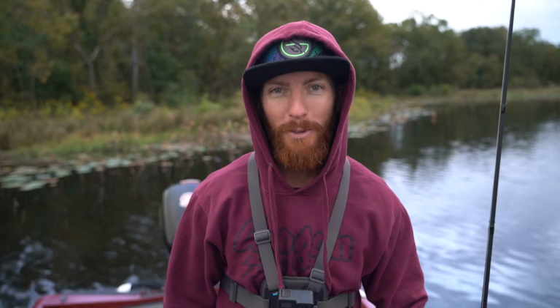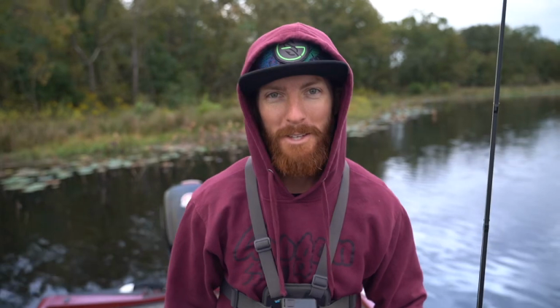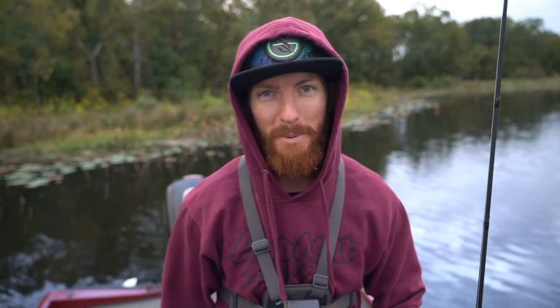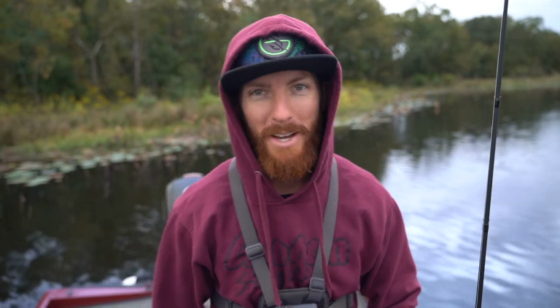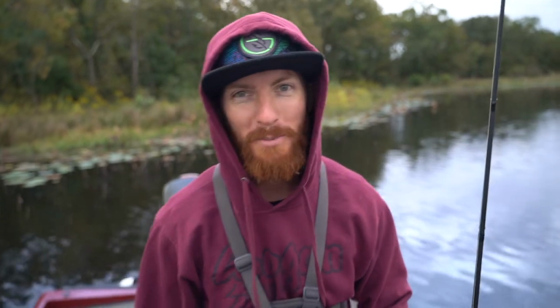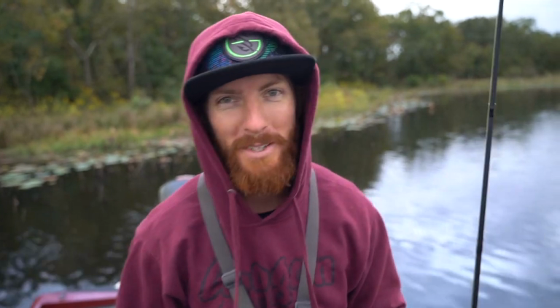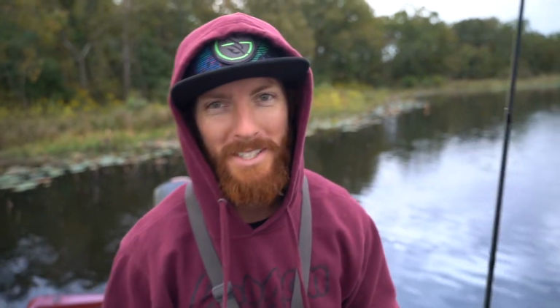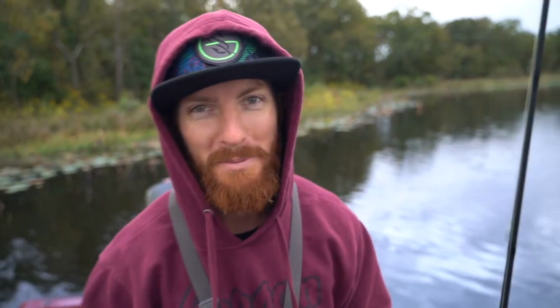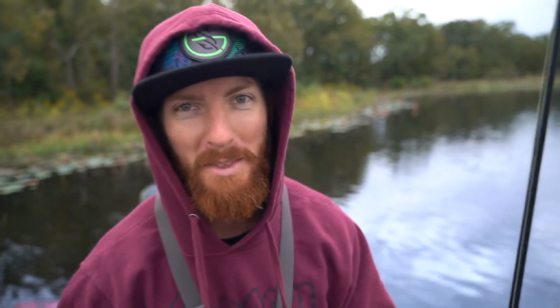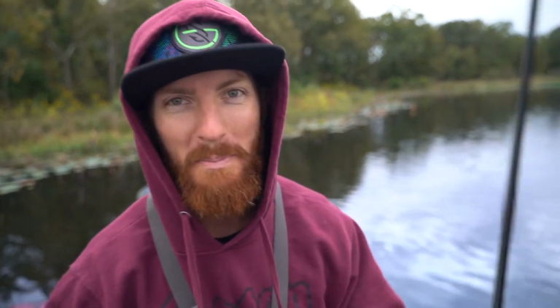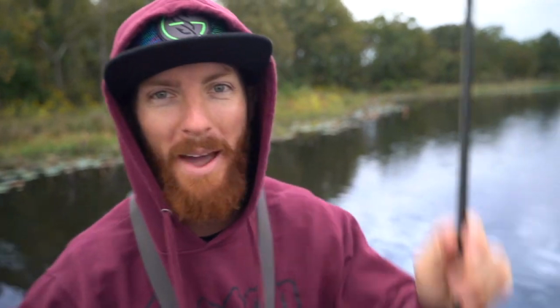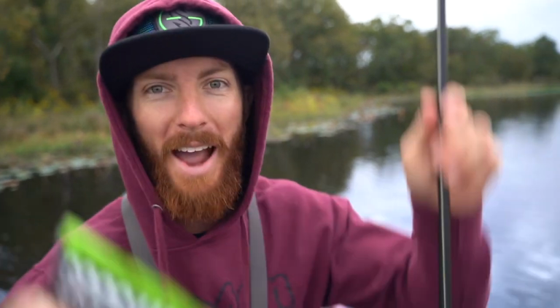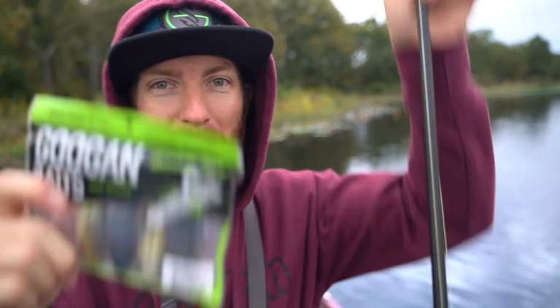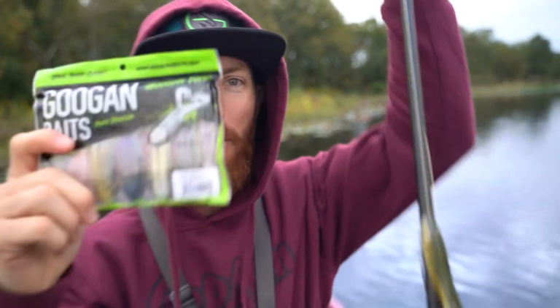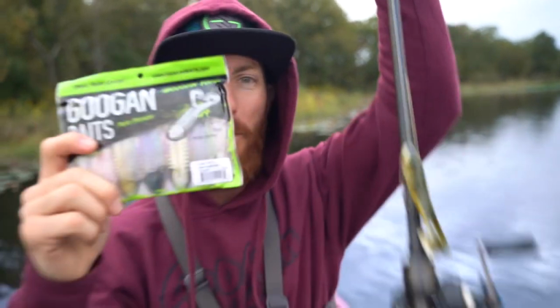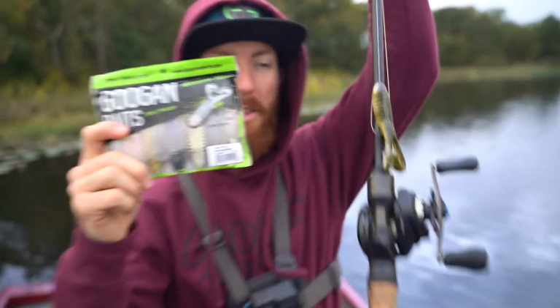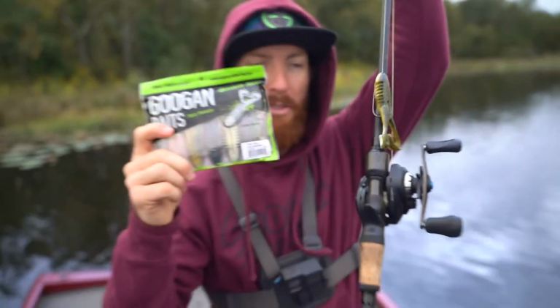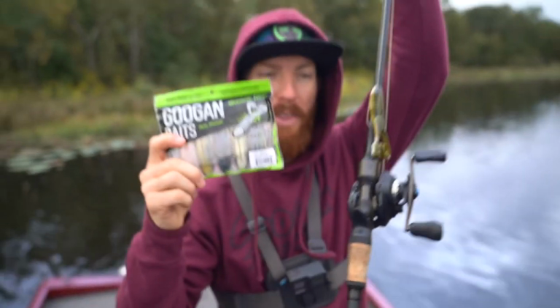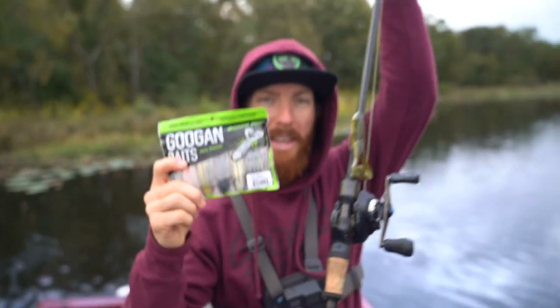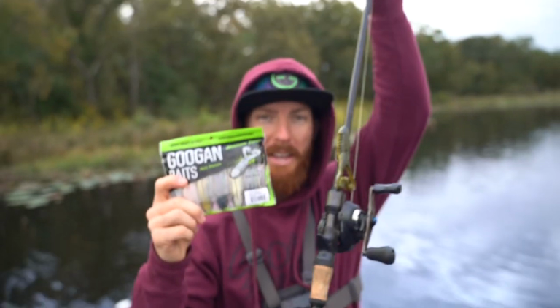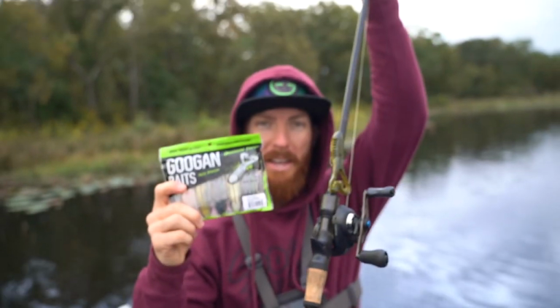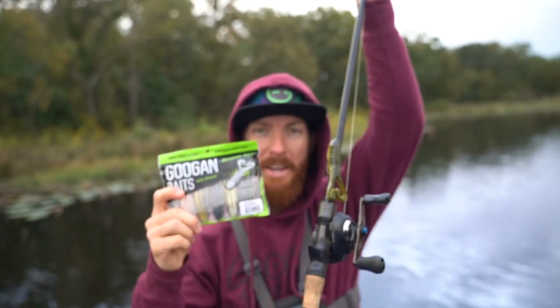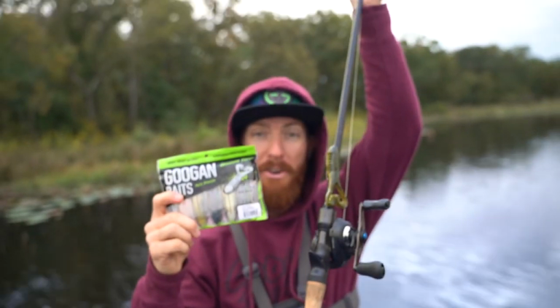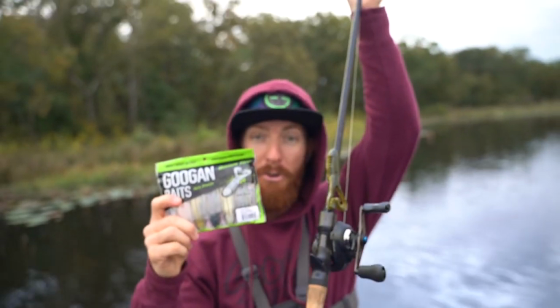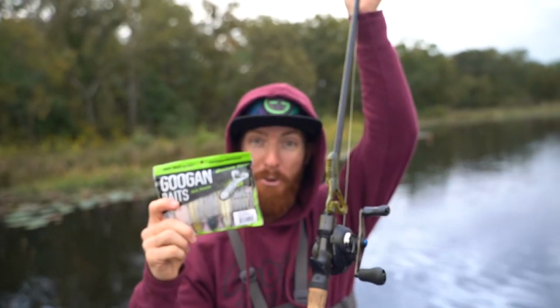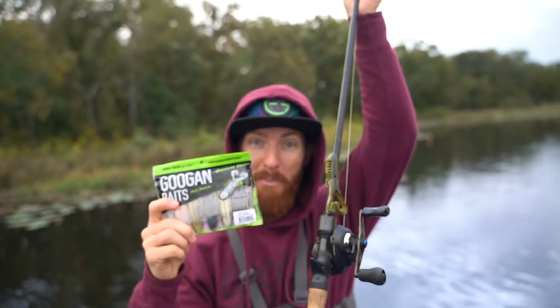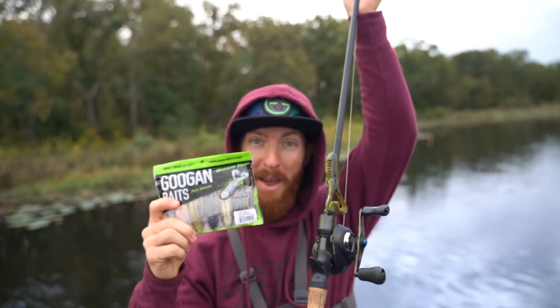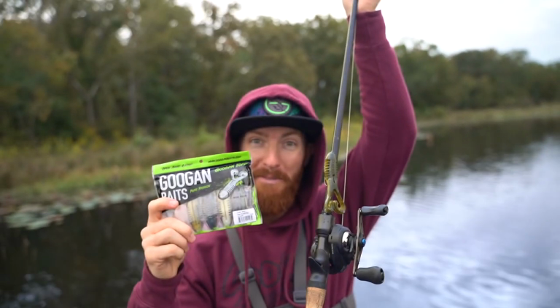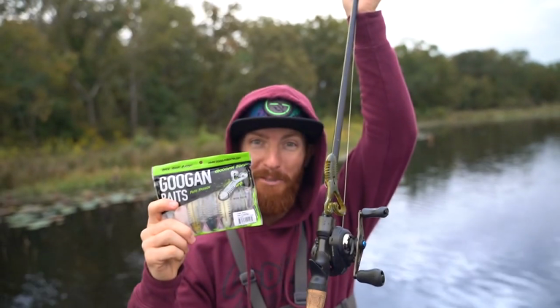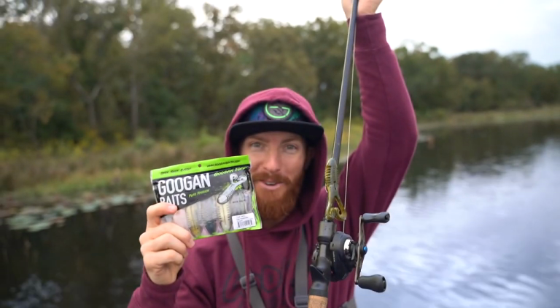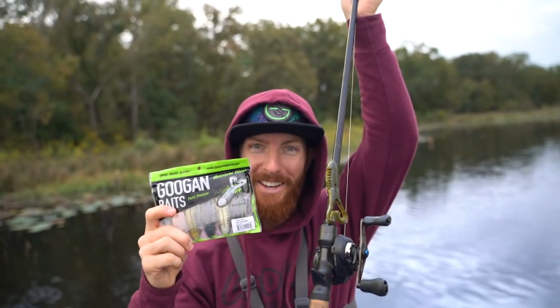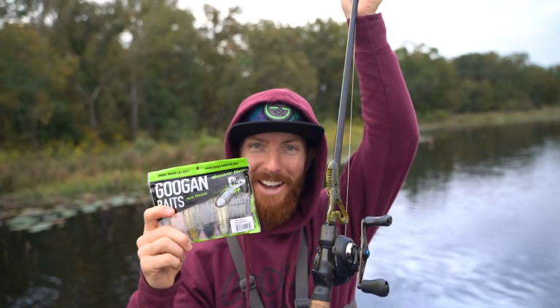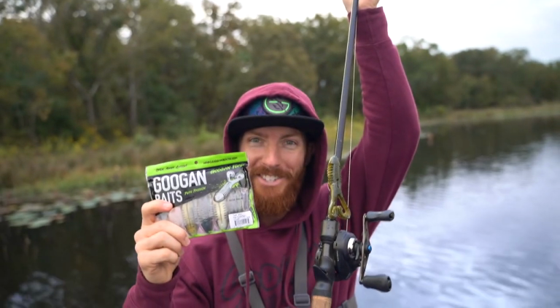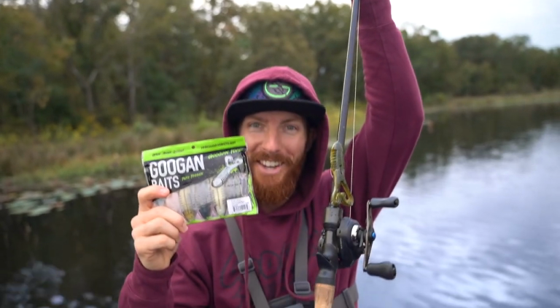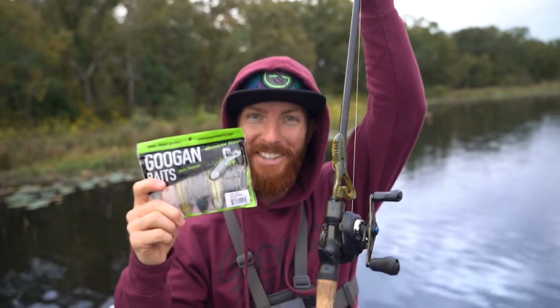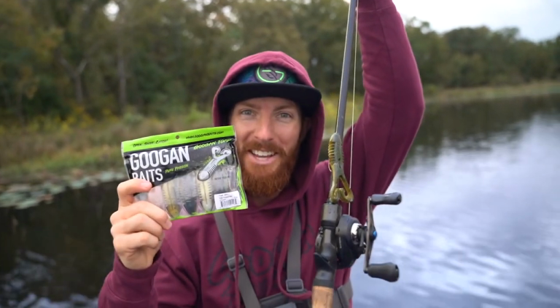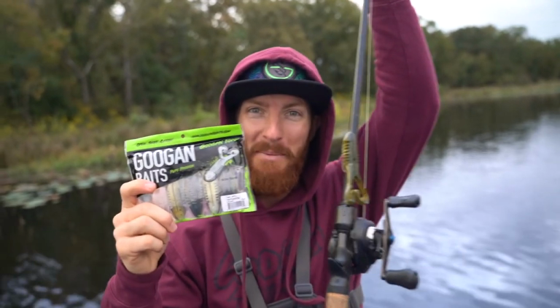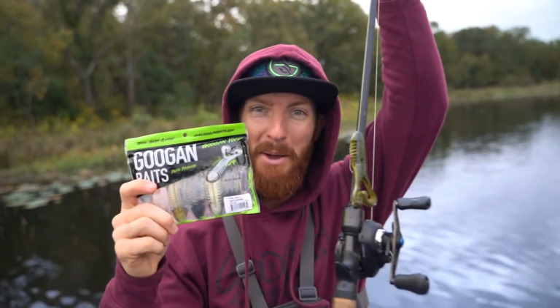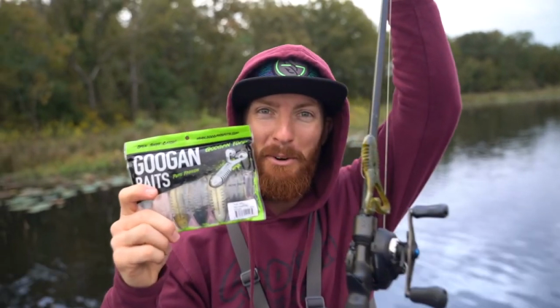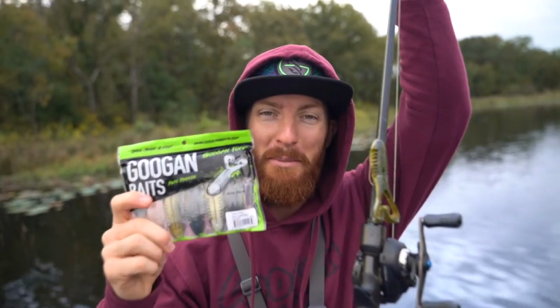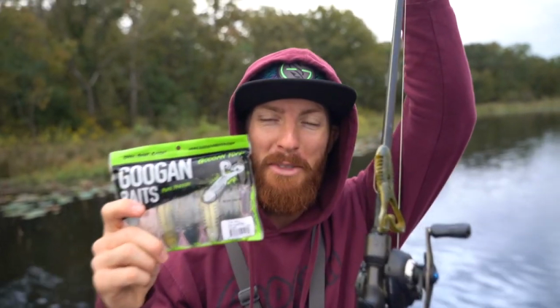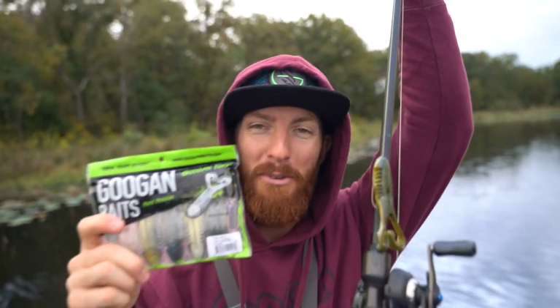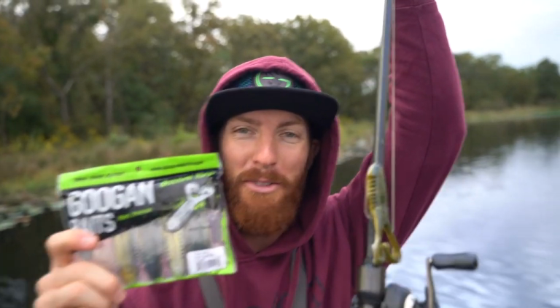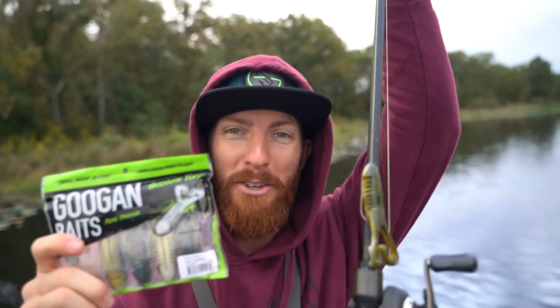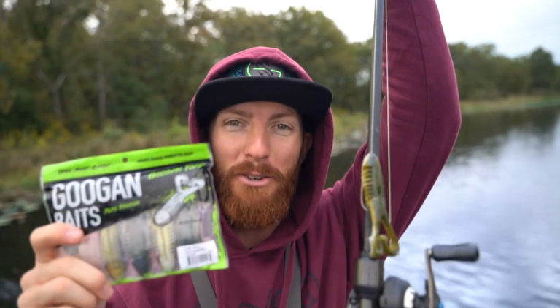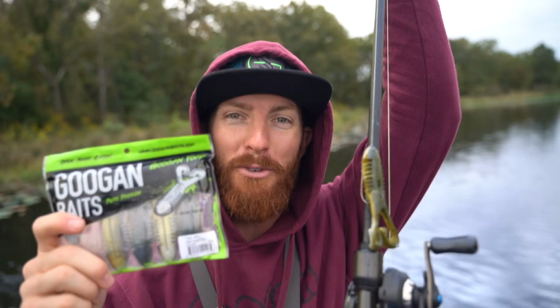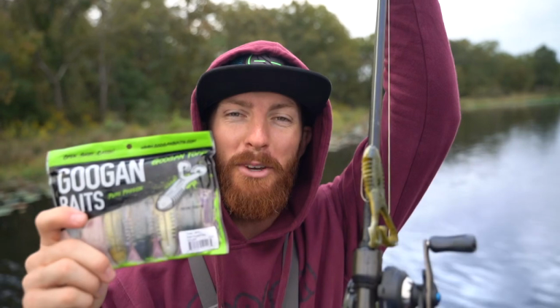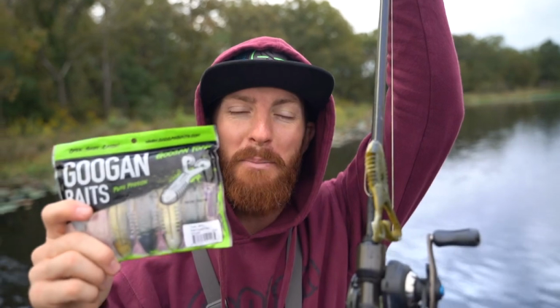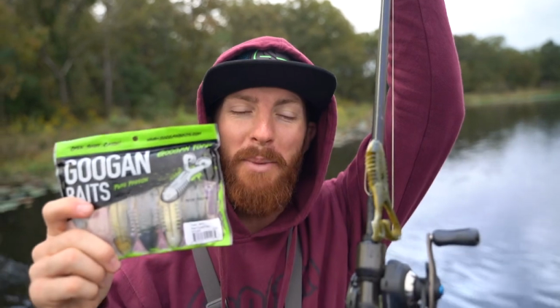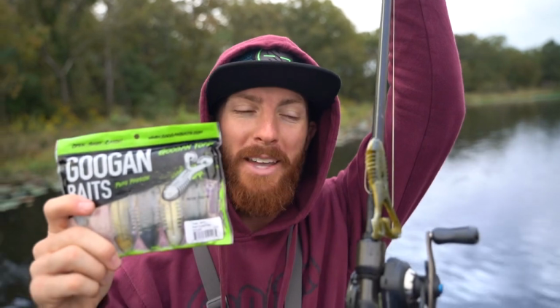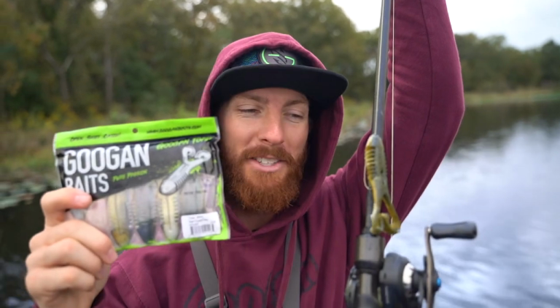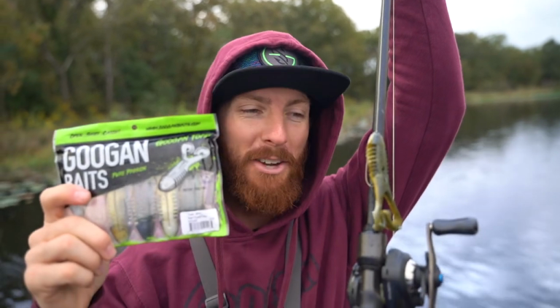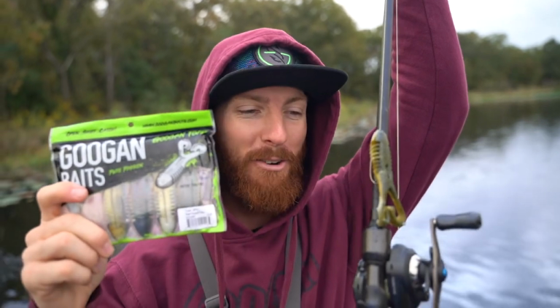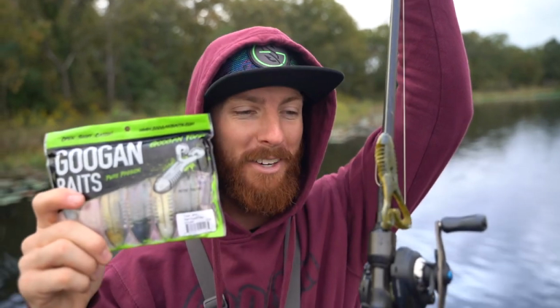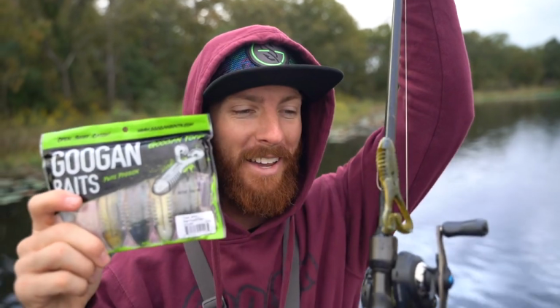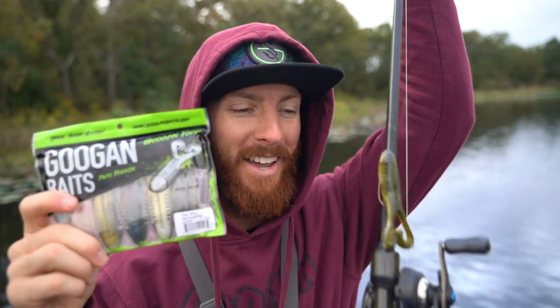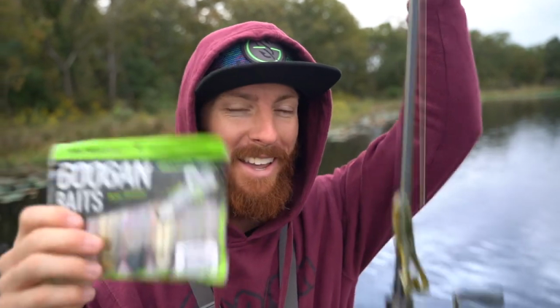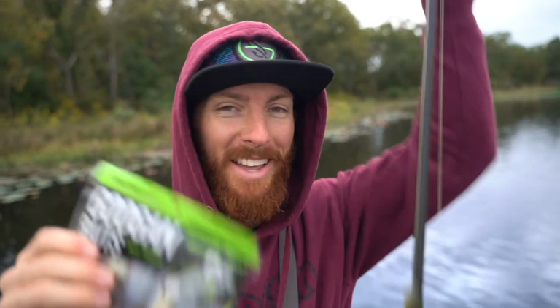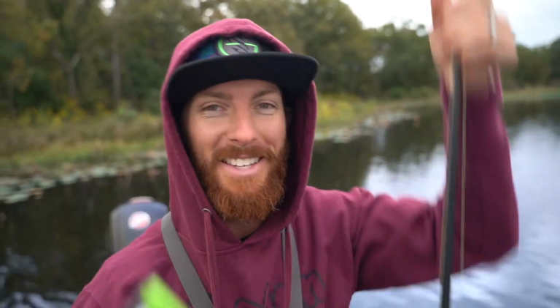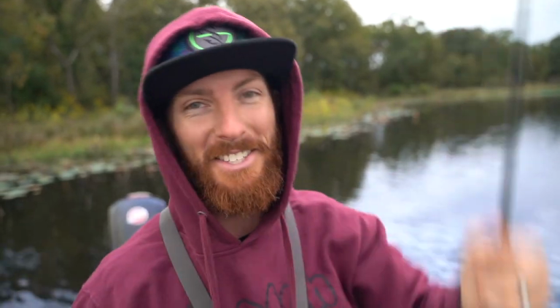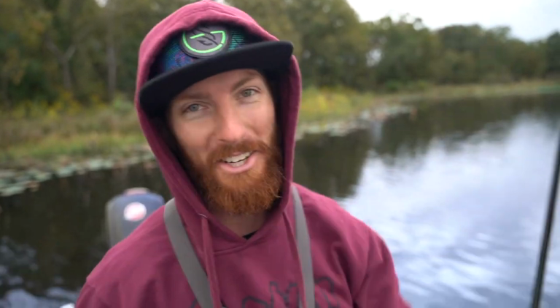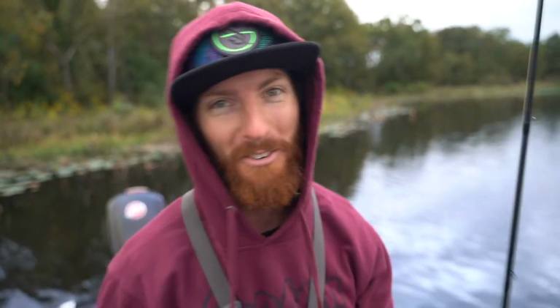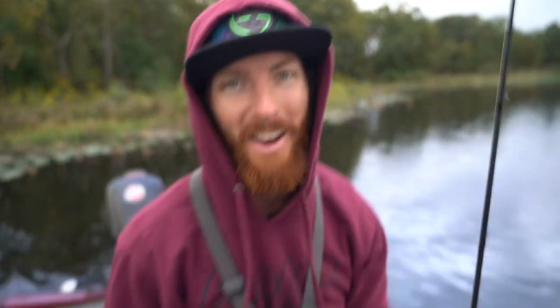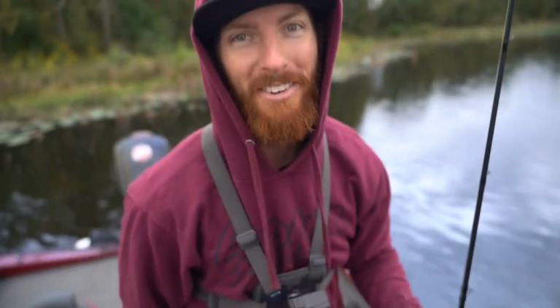What's up guys, Weston Smith back with a new bait for you guys. We're going to be throwing the Googan Baits toad today, stick around.